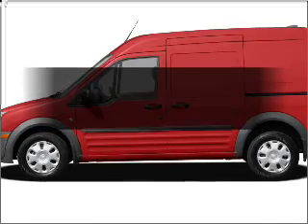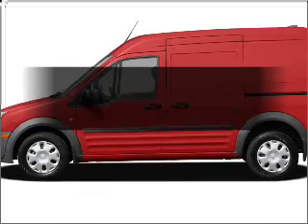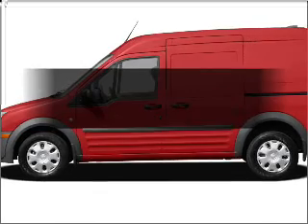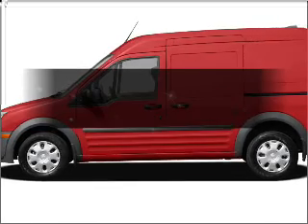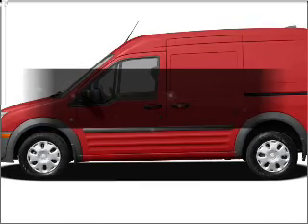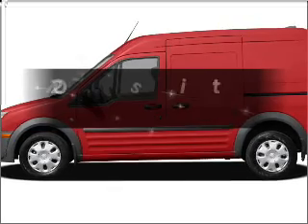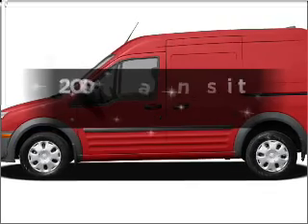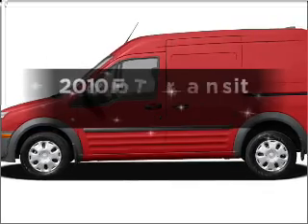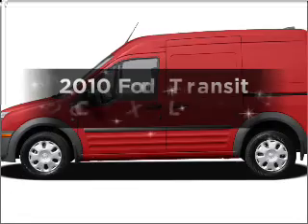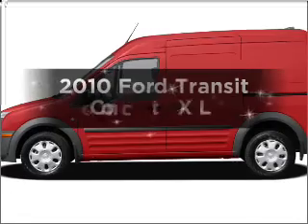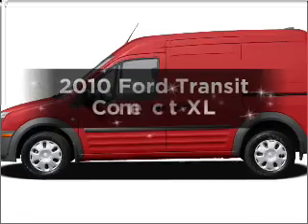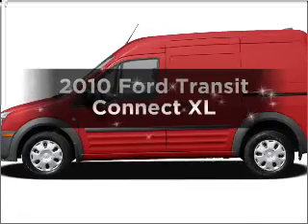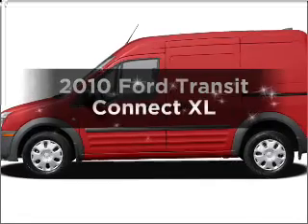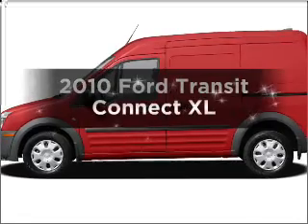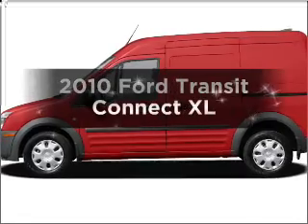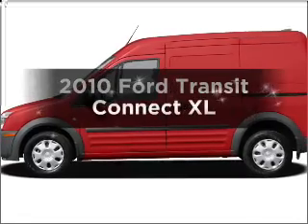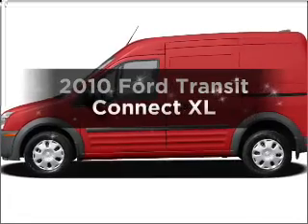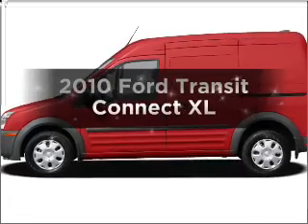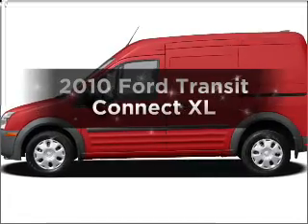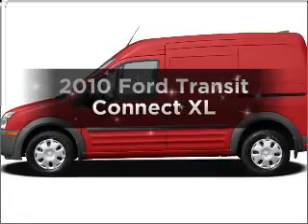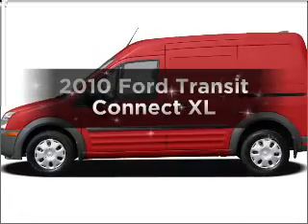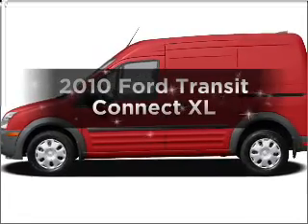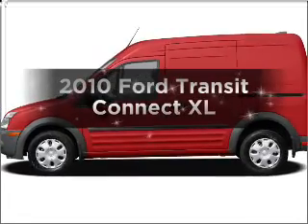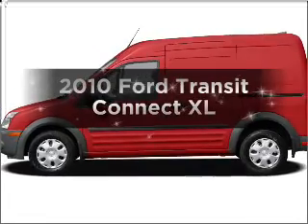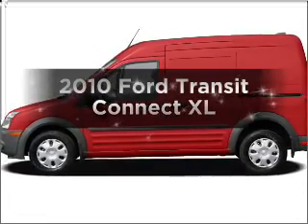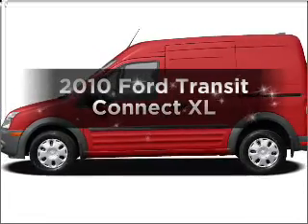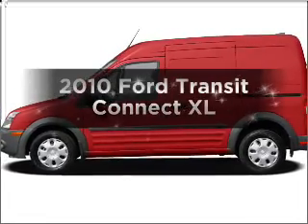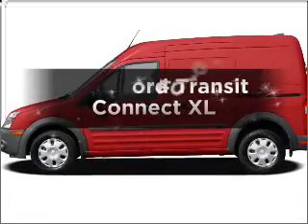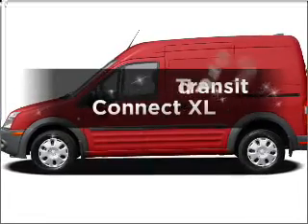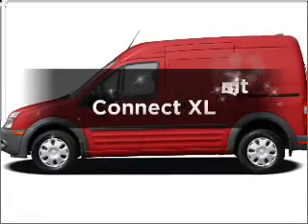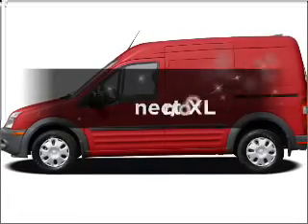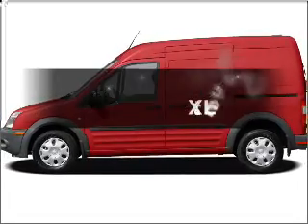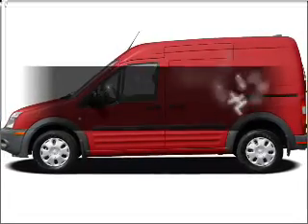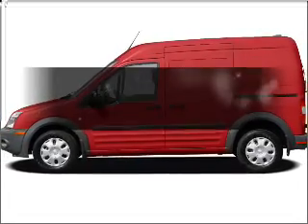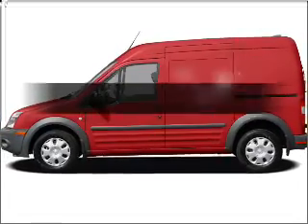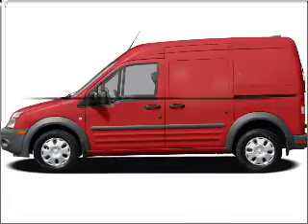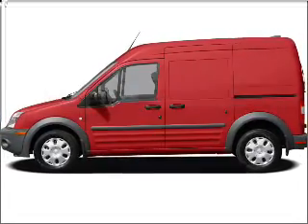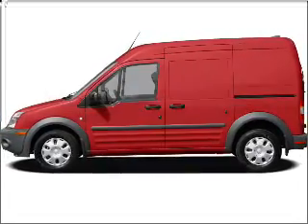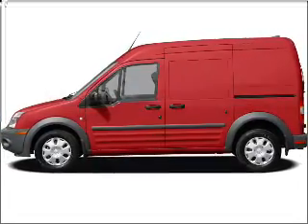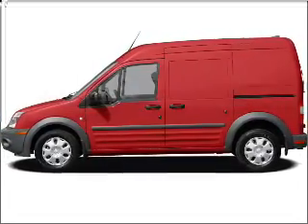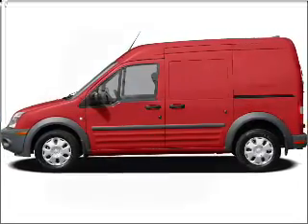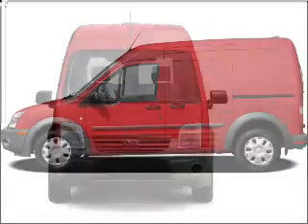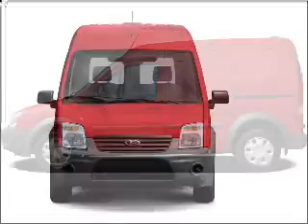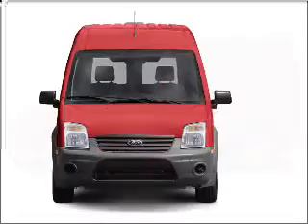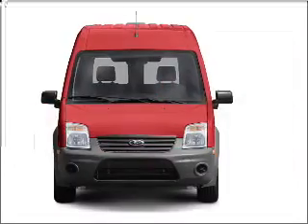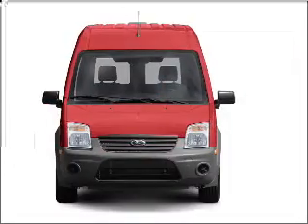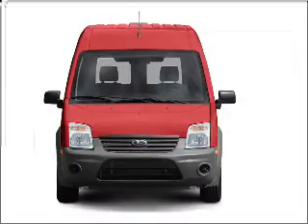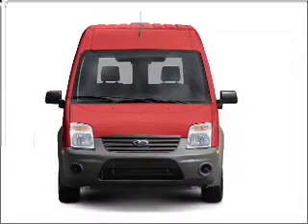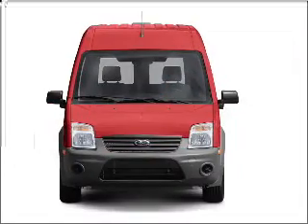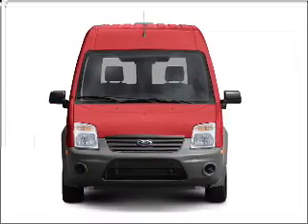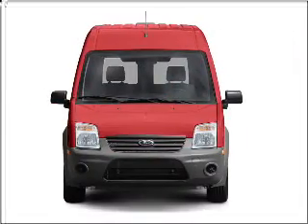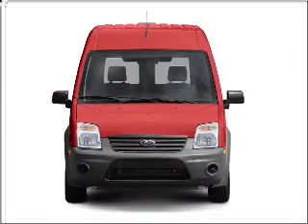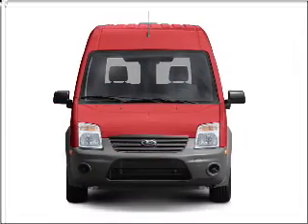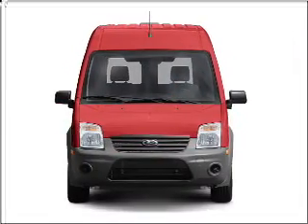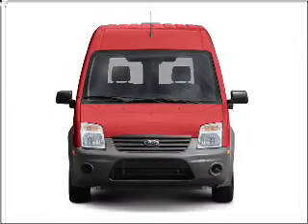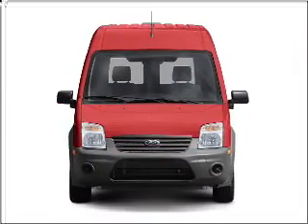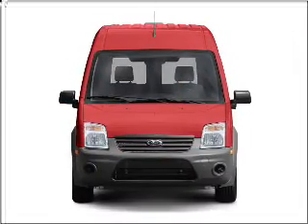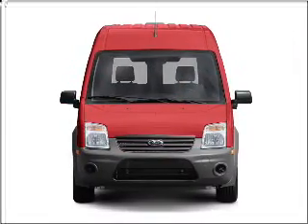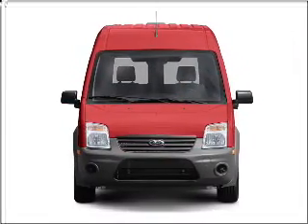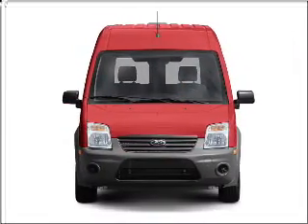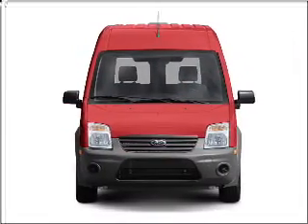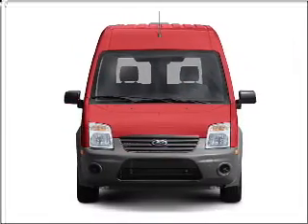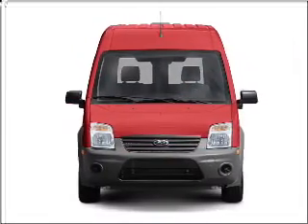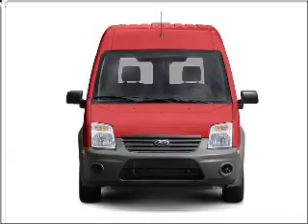Presenting the 2010 Ford Transit Connect. If you're looking for an automobile with great attributes, look no further.